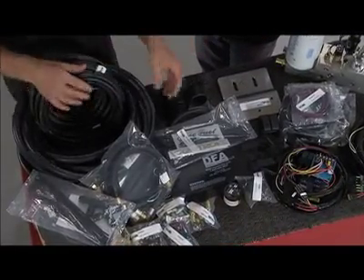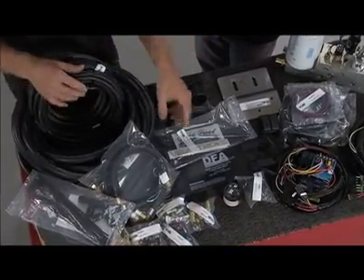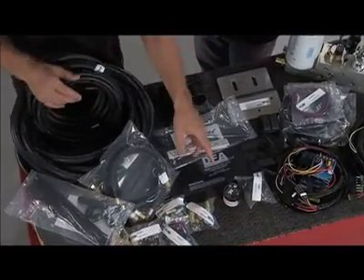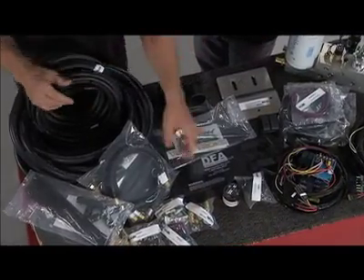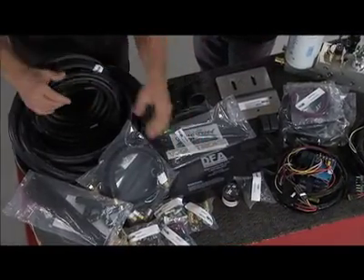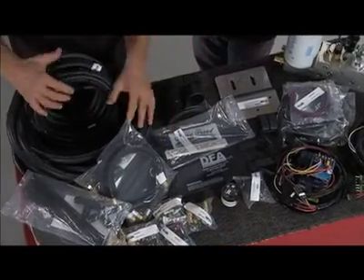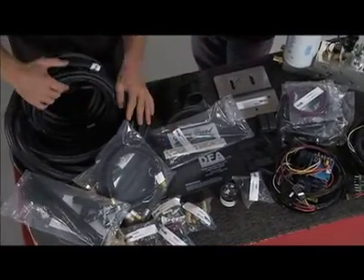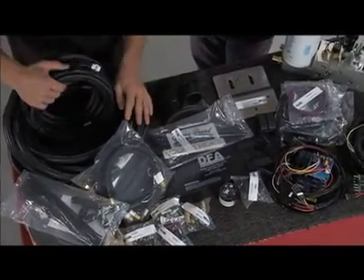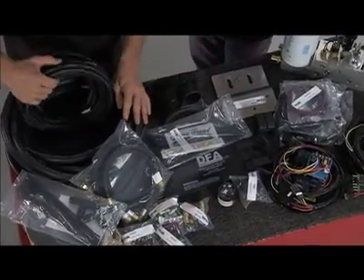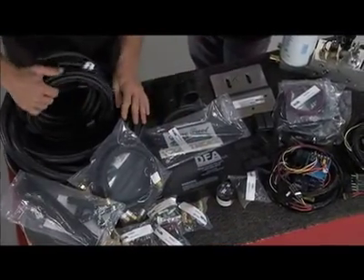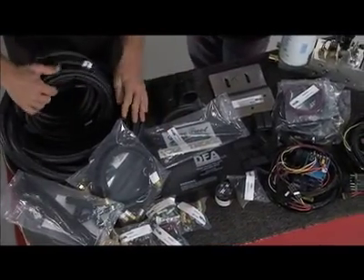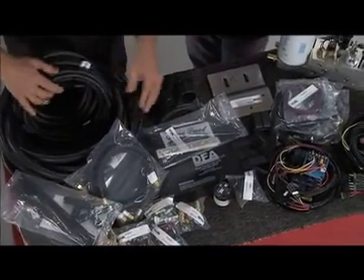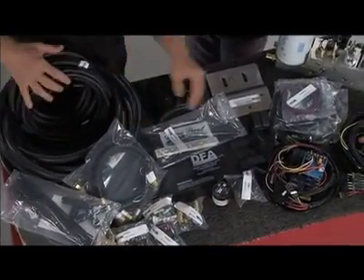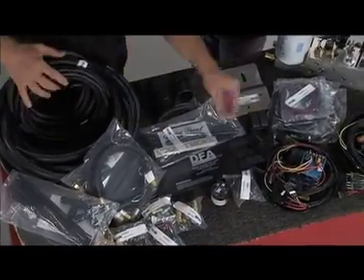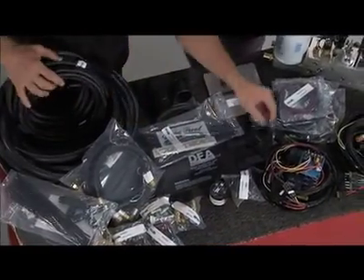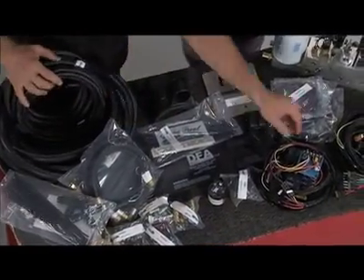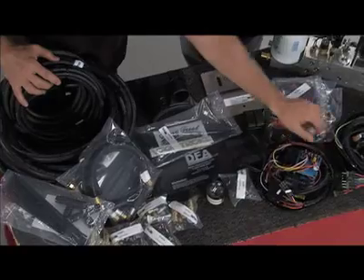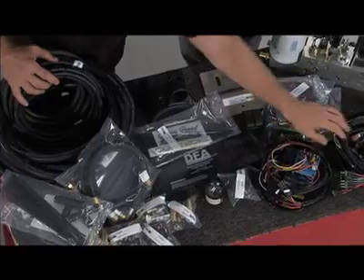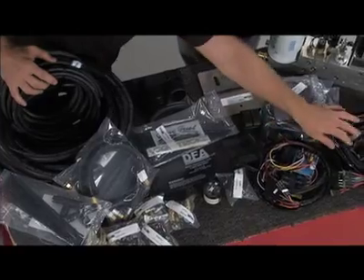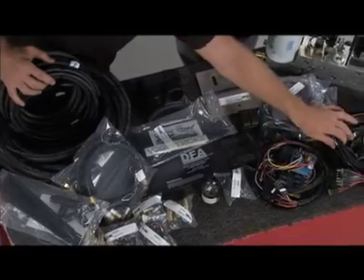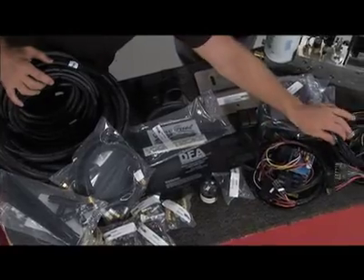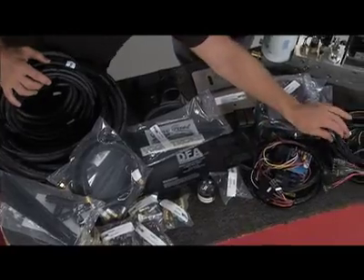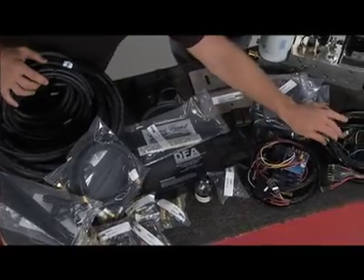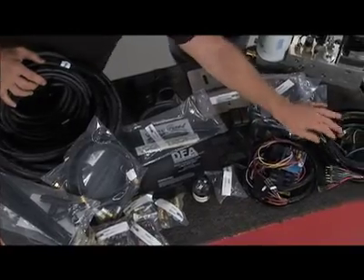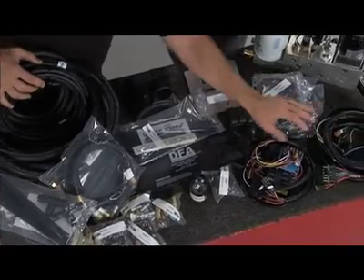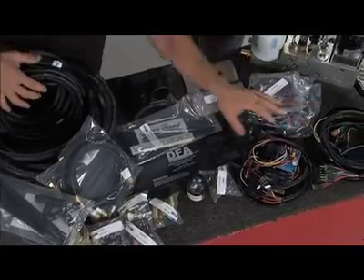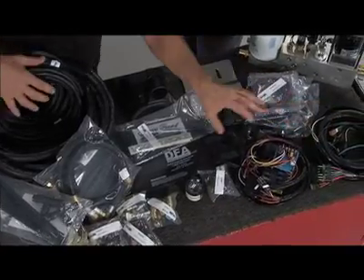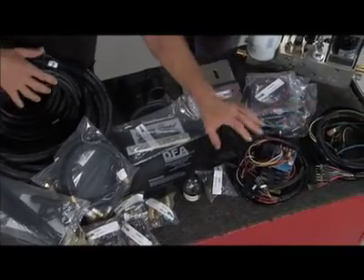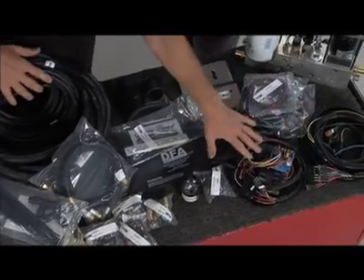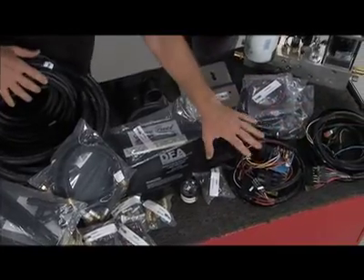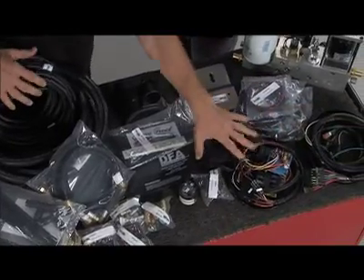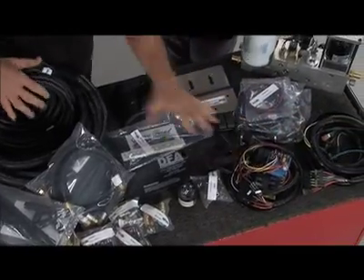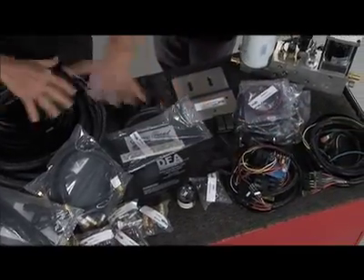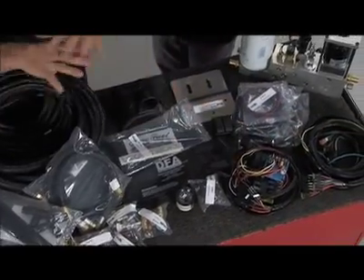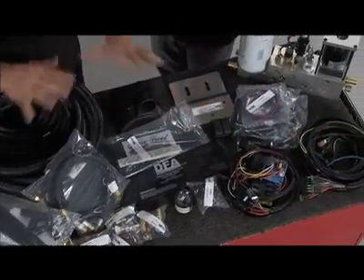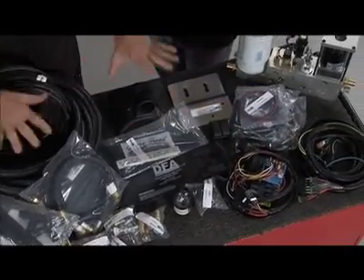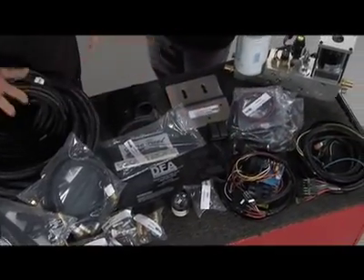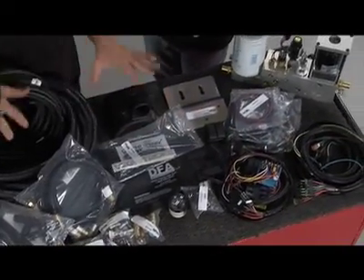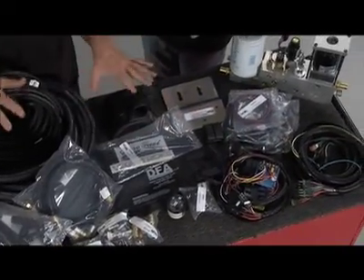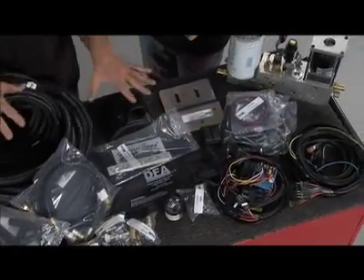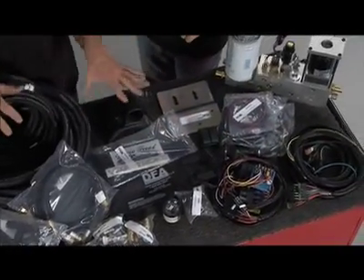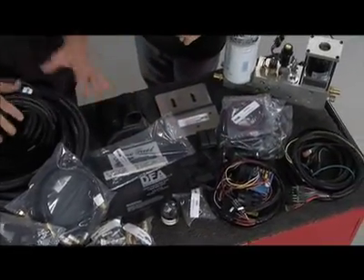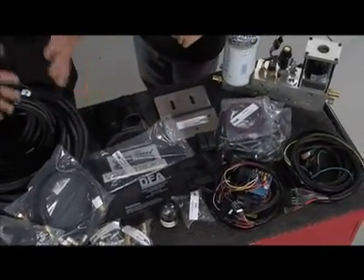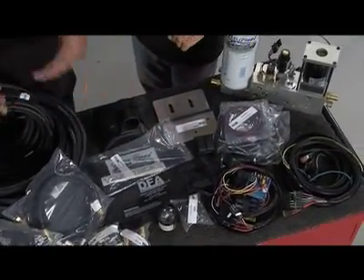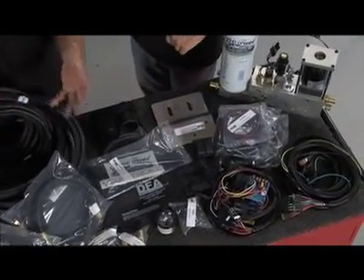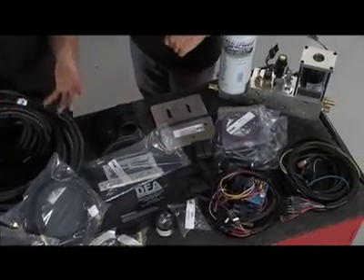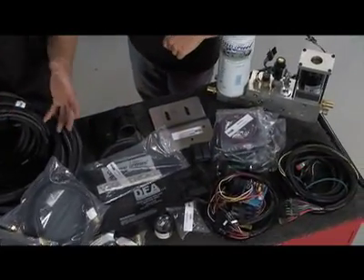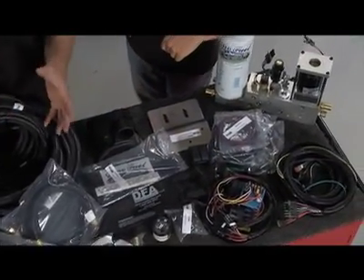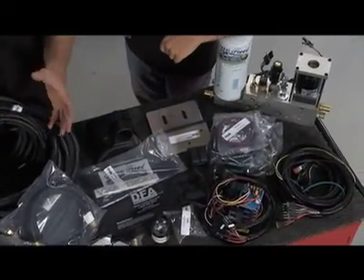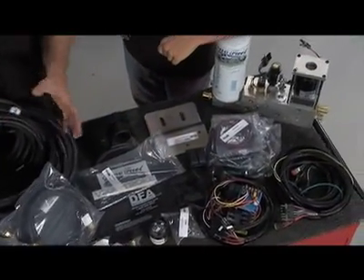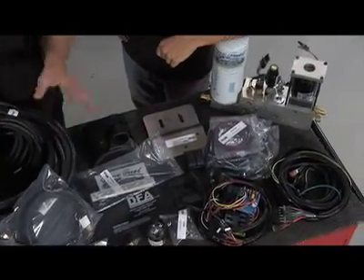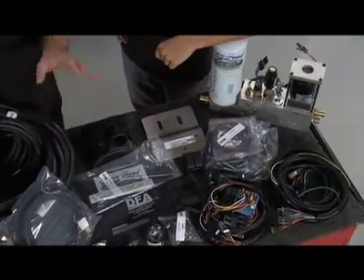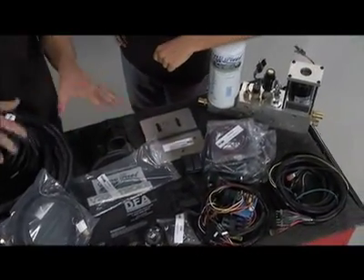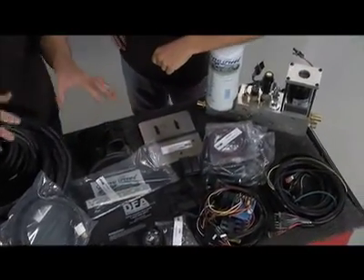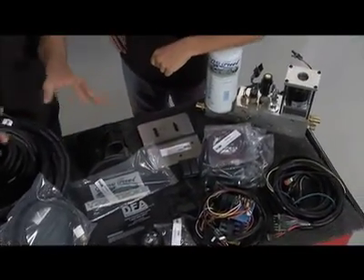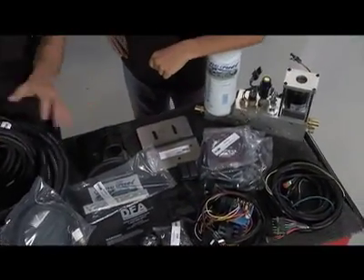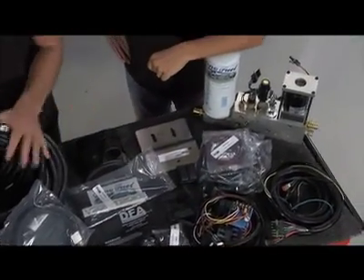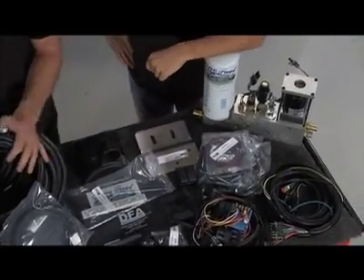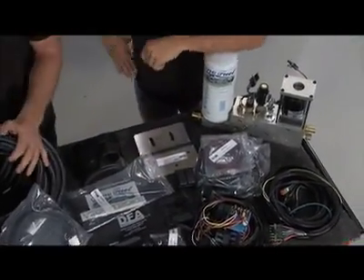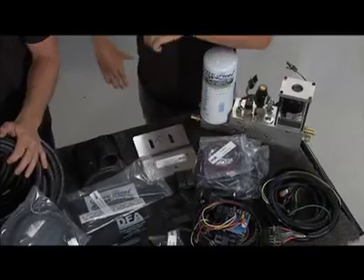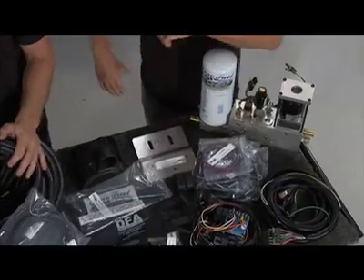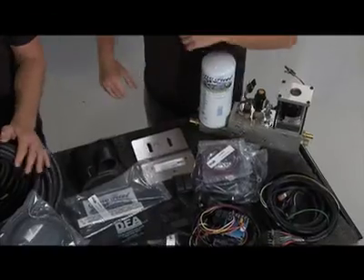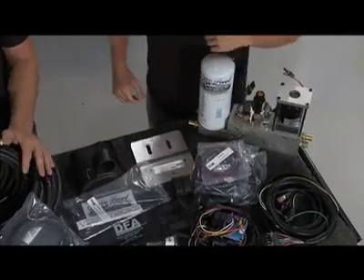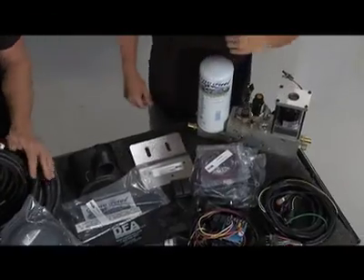Everything's here — you've got your gauges, your hoses, your weather pack connectors, fuses, relays — all that stuff's included. Just don't reinvent the wheel. Follow the instructions. It's pretty simple.